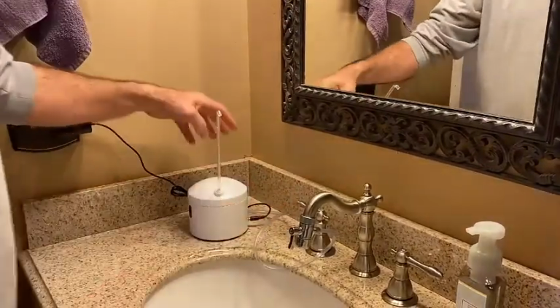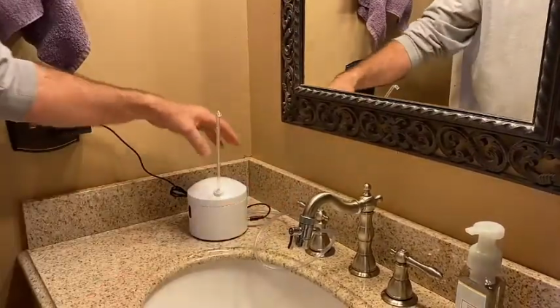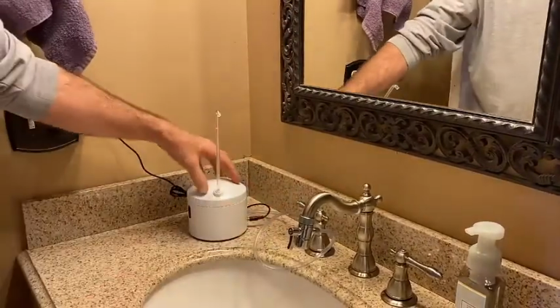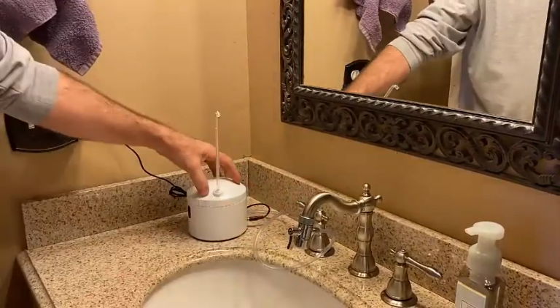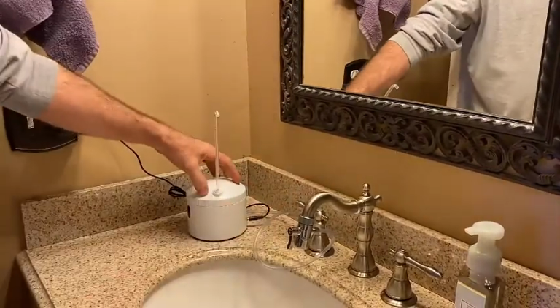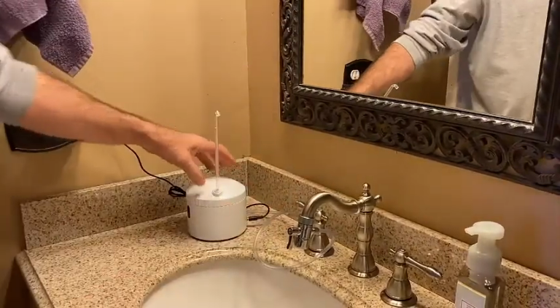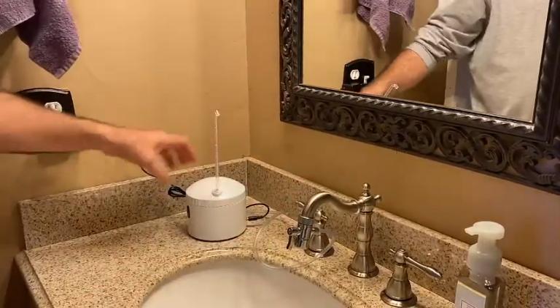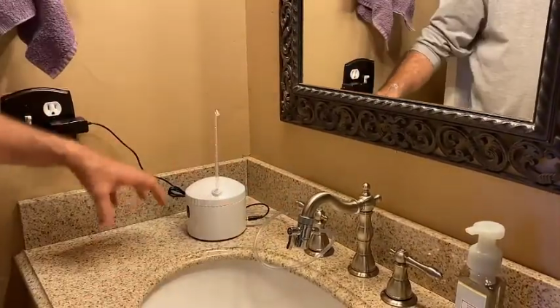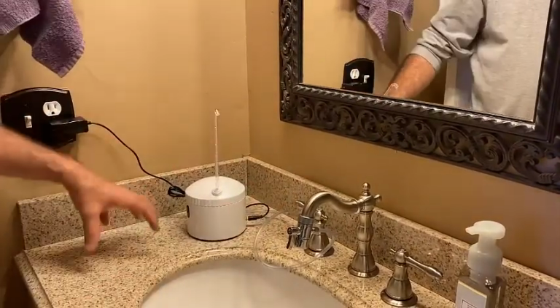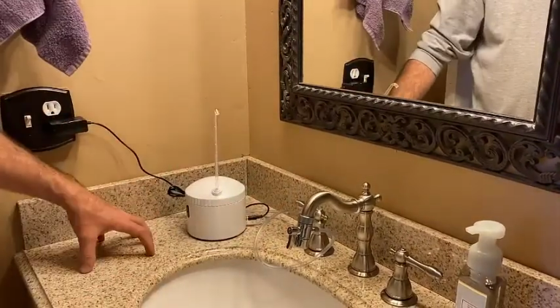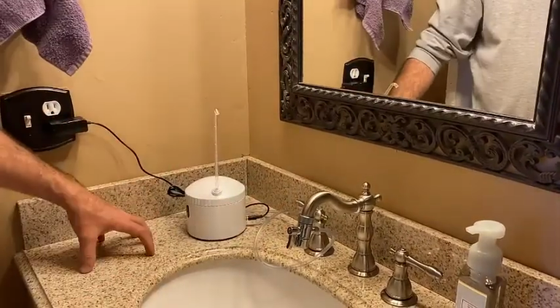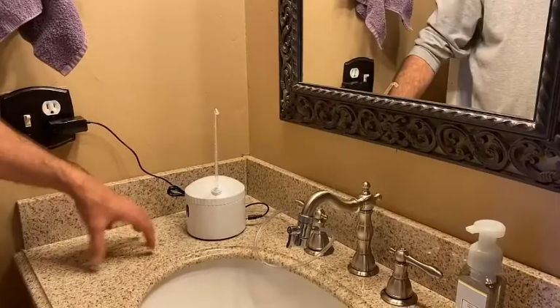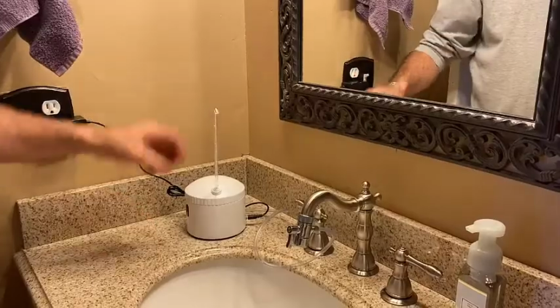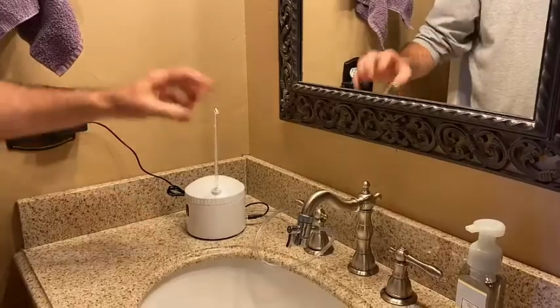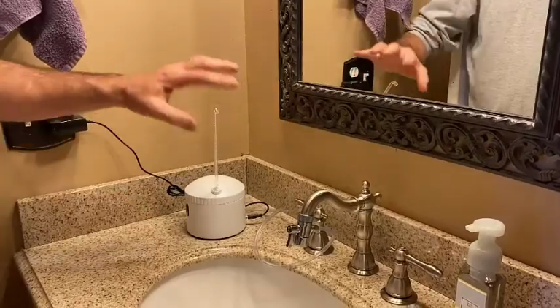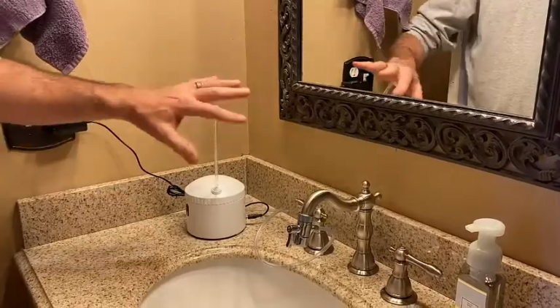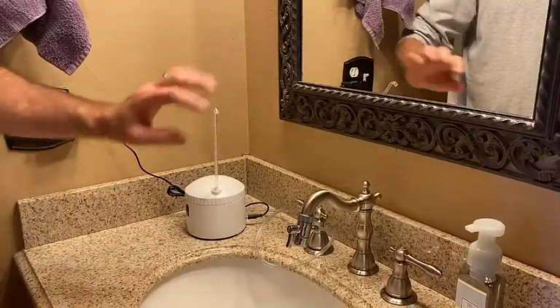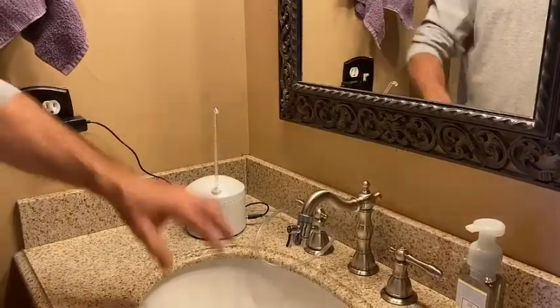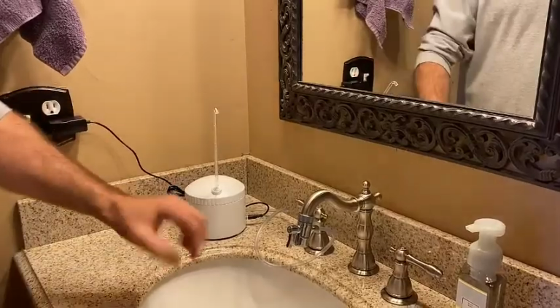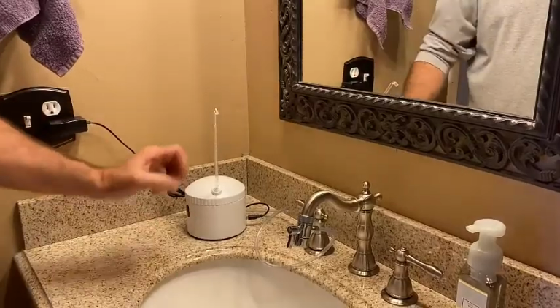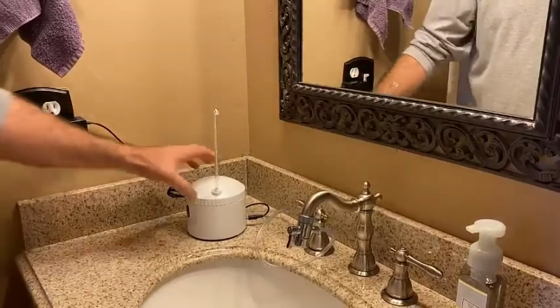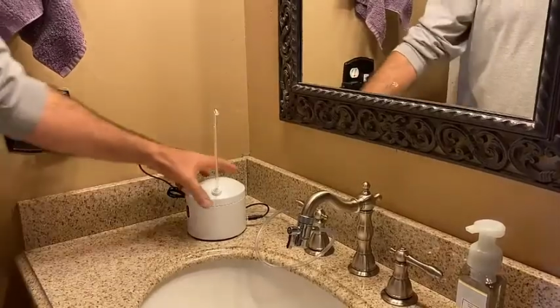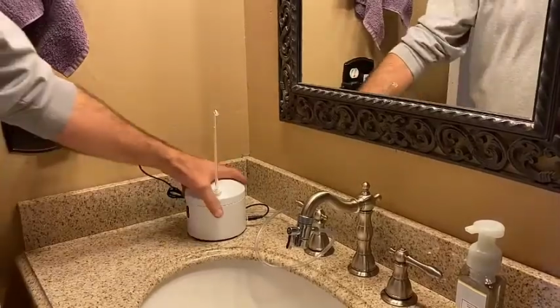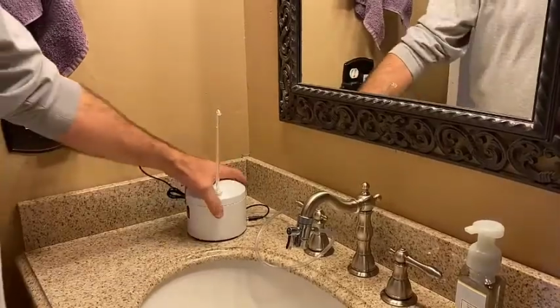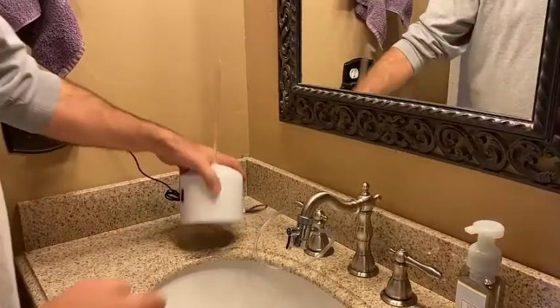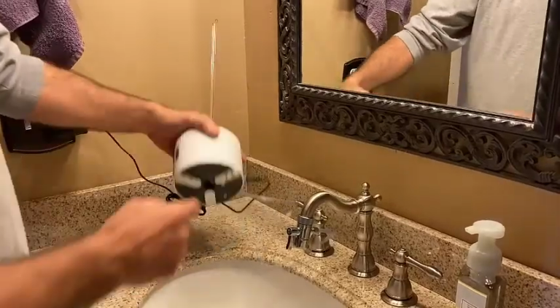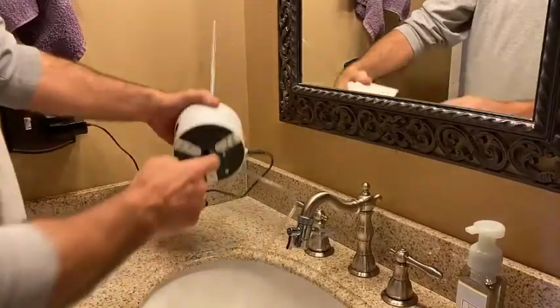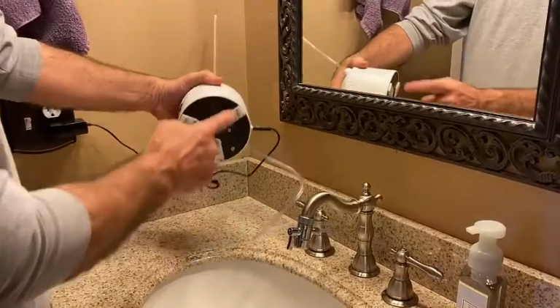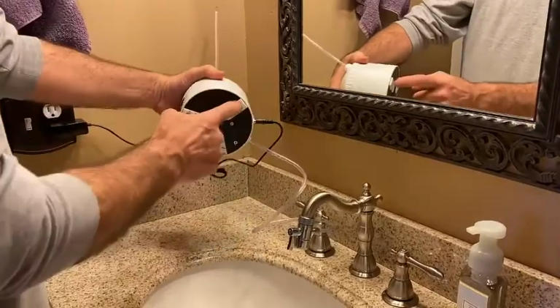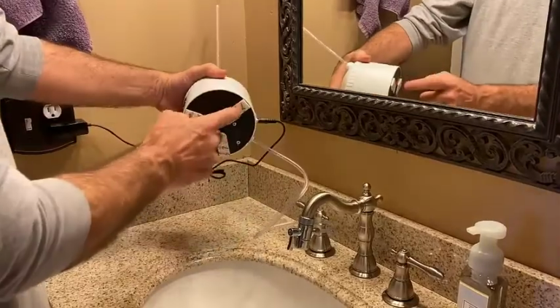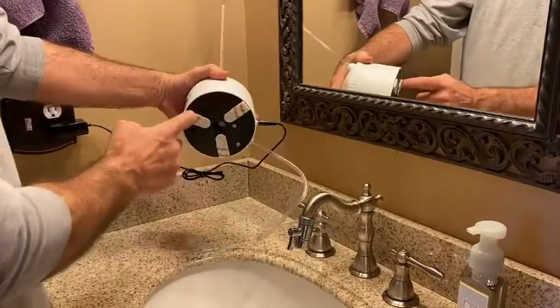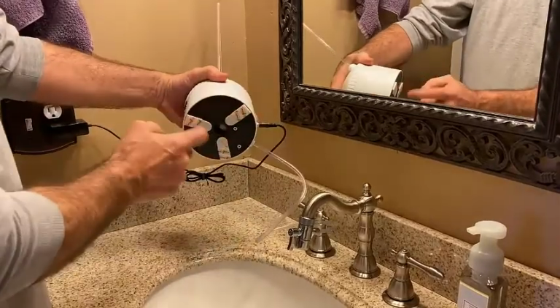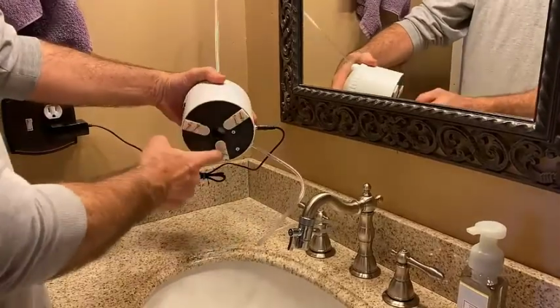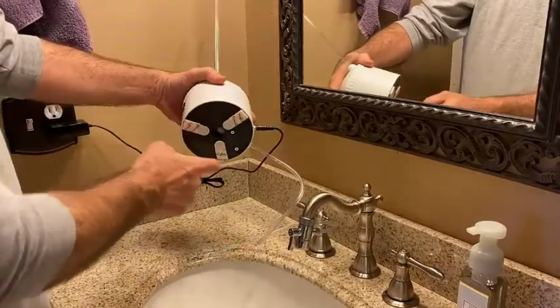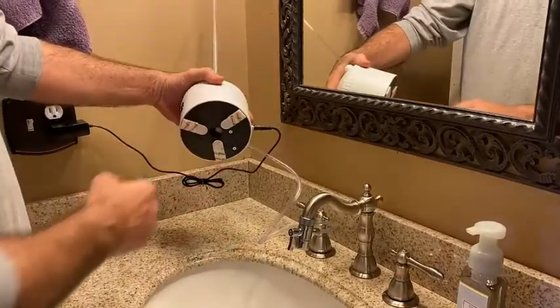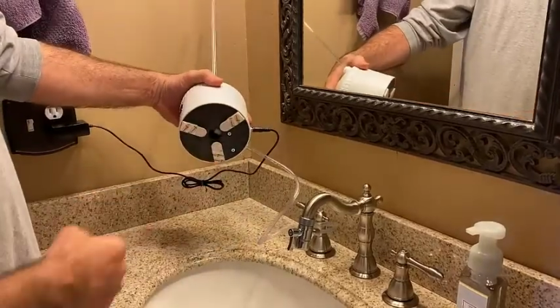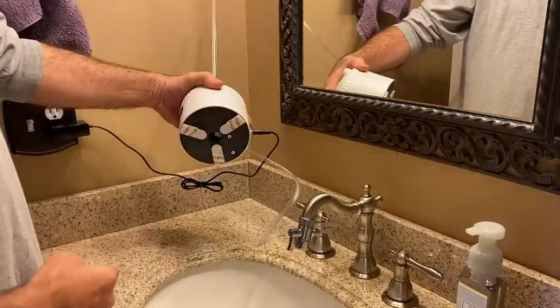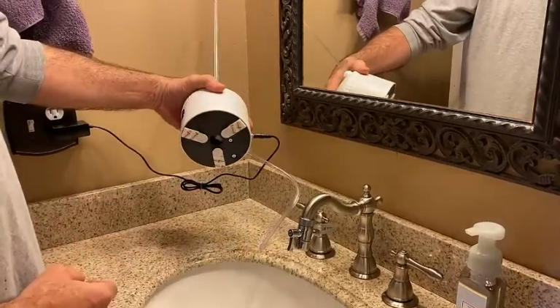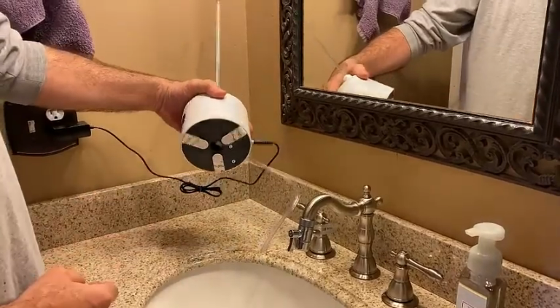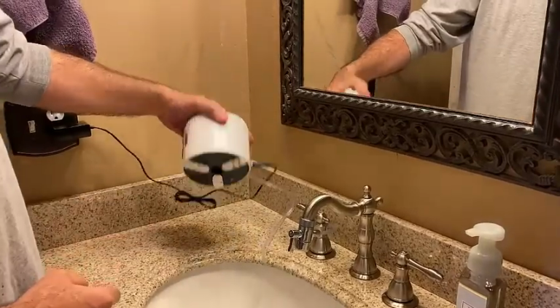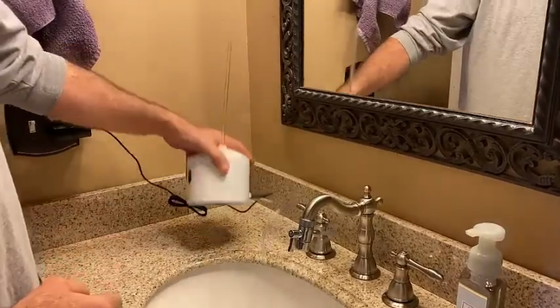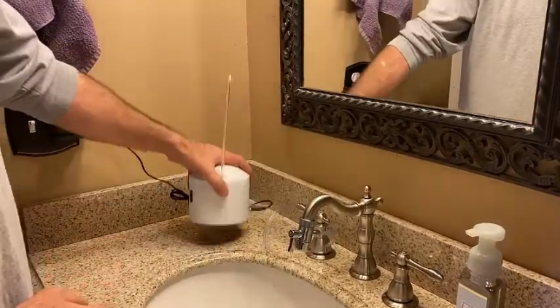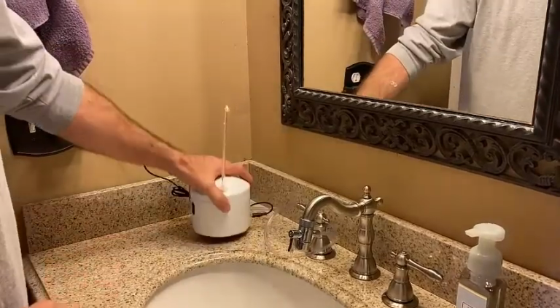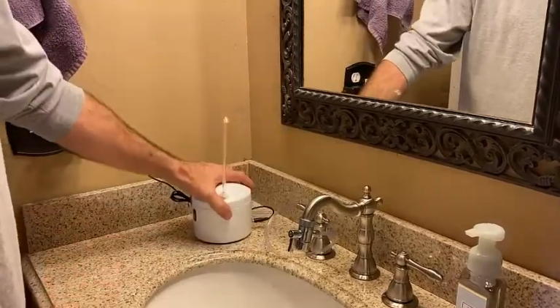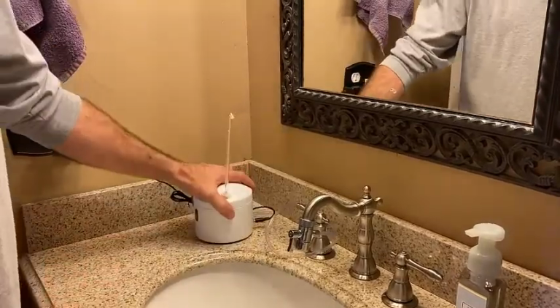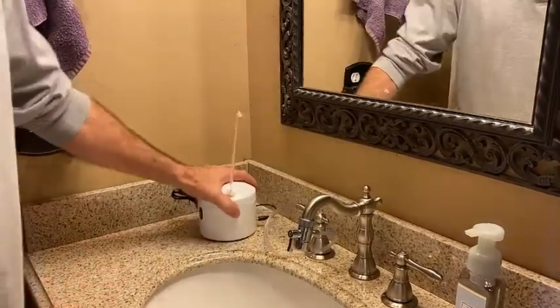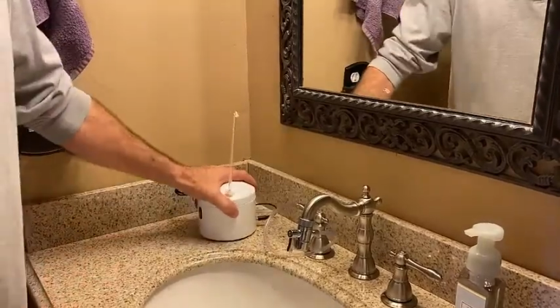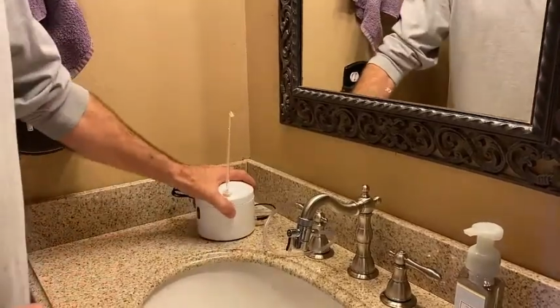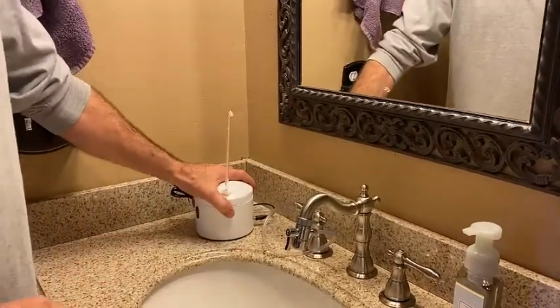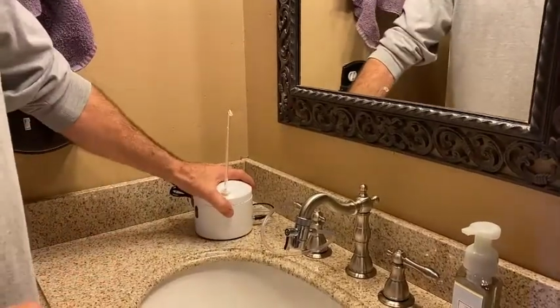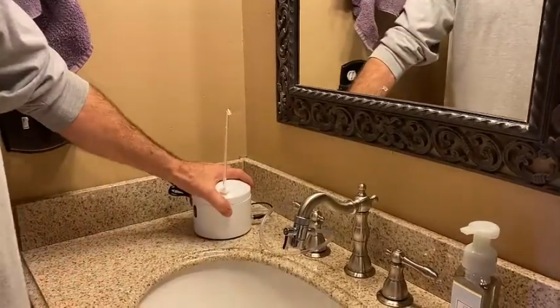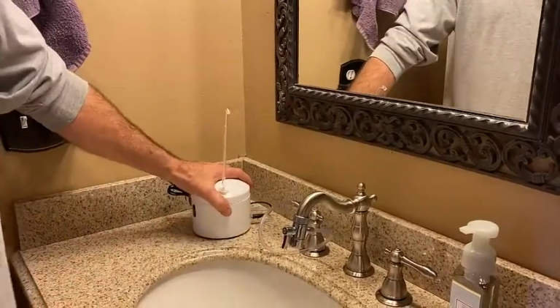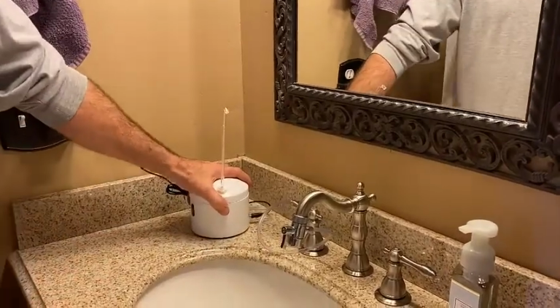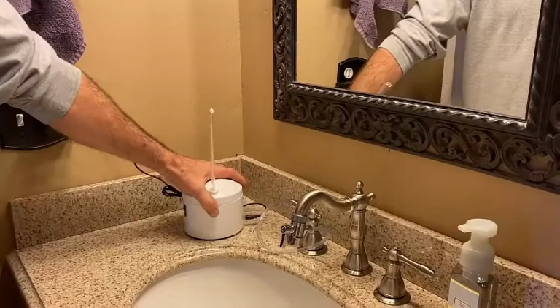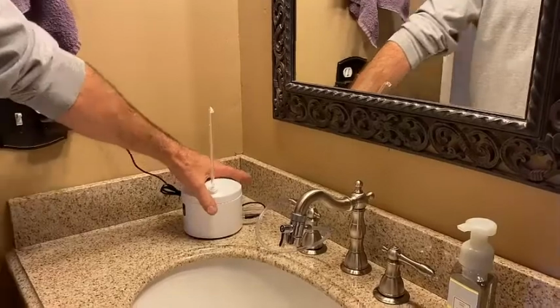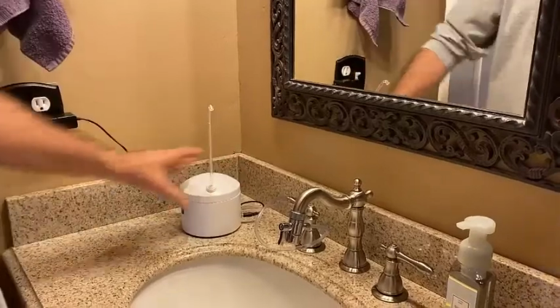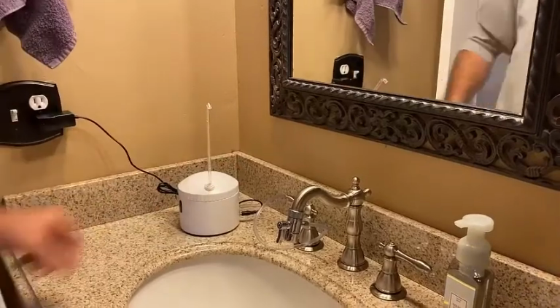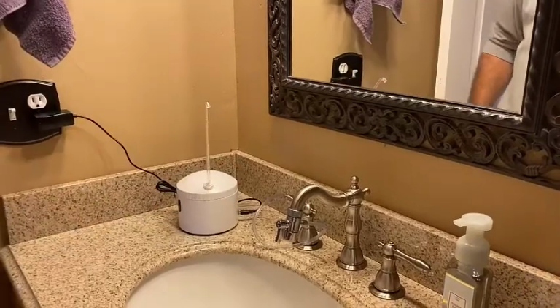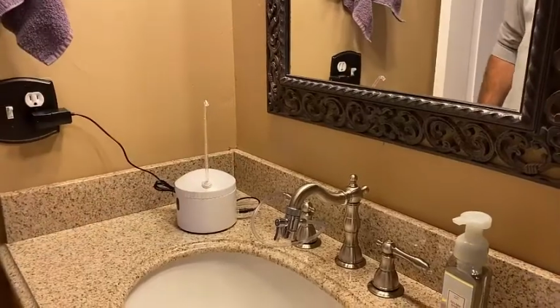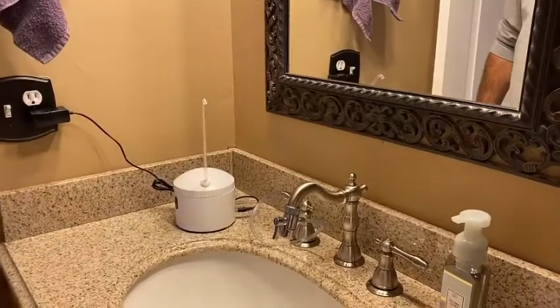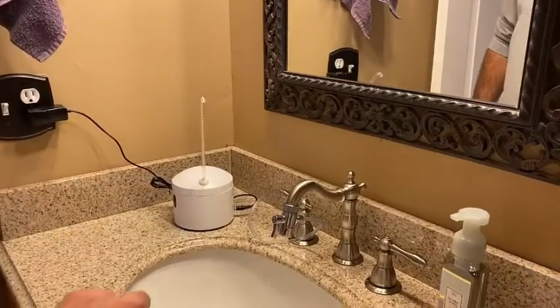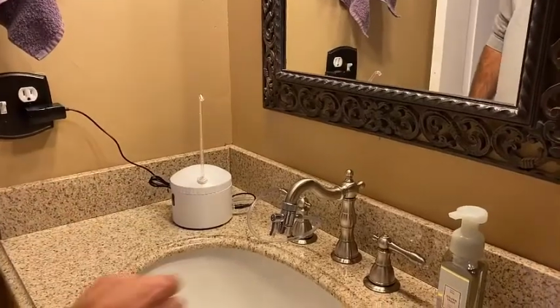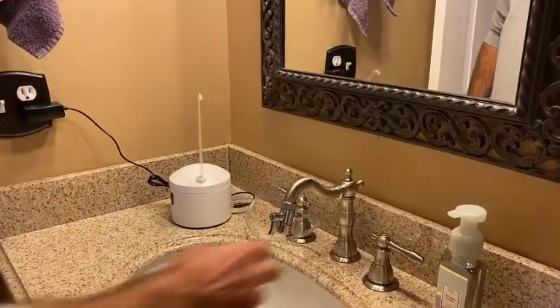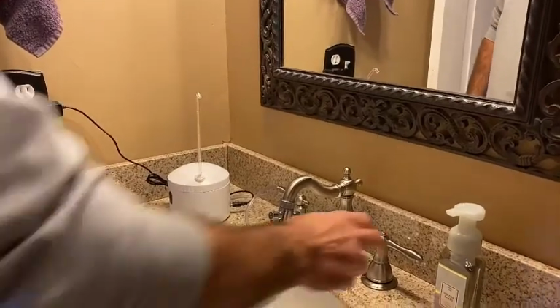It's where we want it — cat here, water going into the sink. Peel off the 3M command strips, connect it to the countertop.